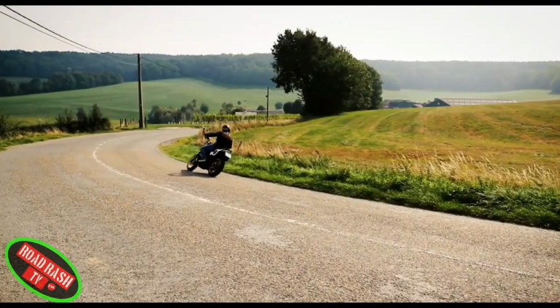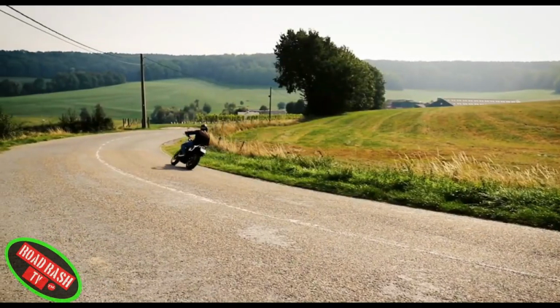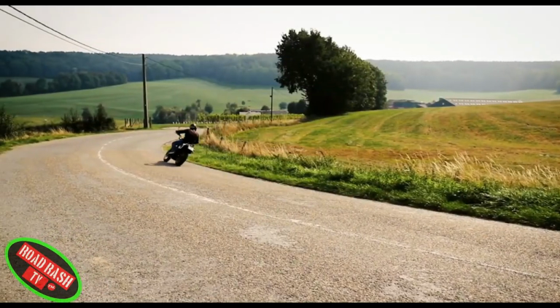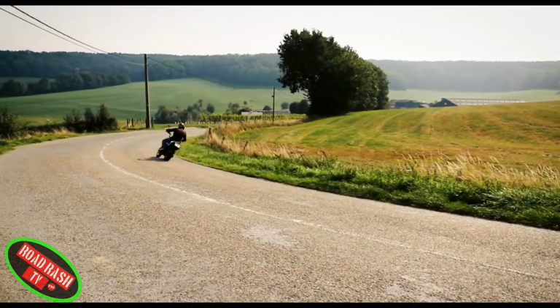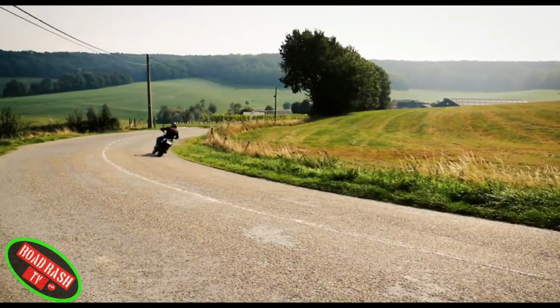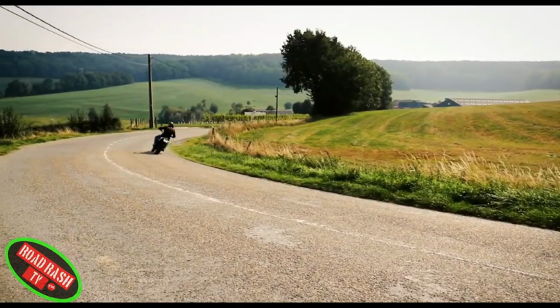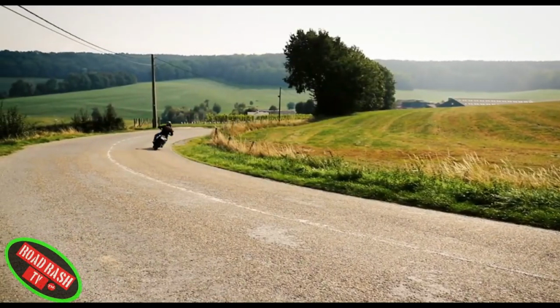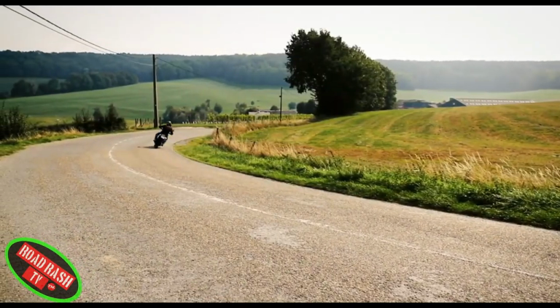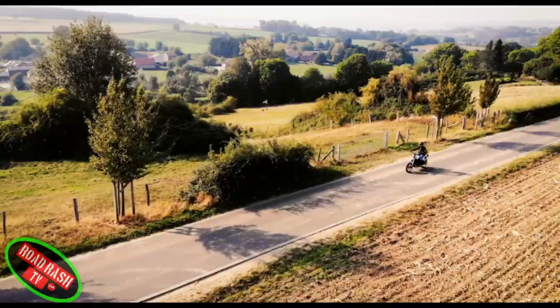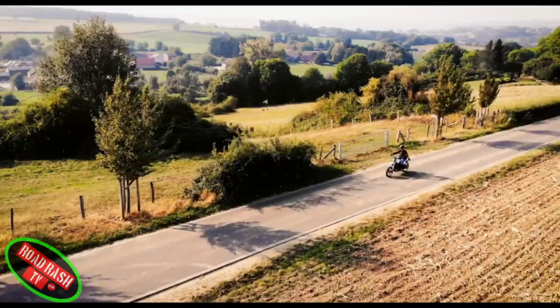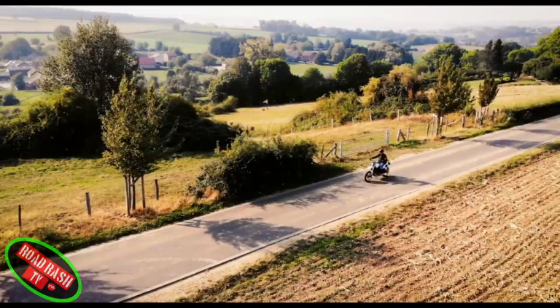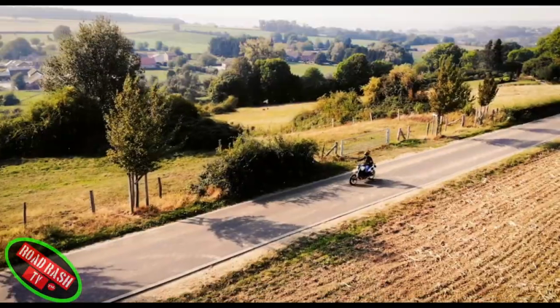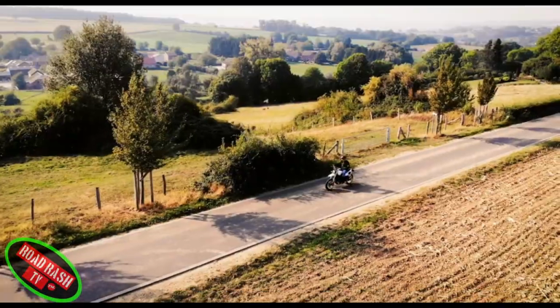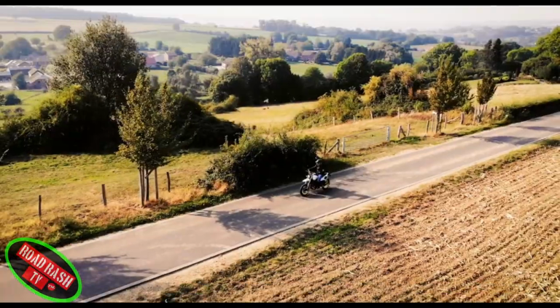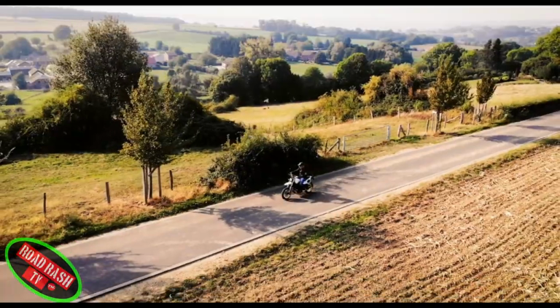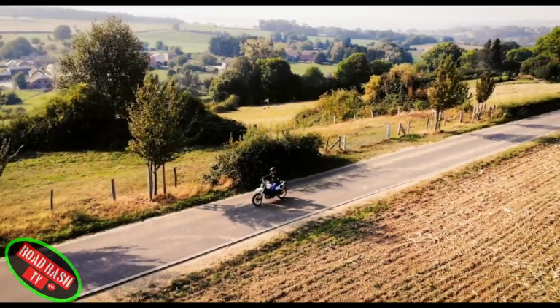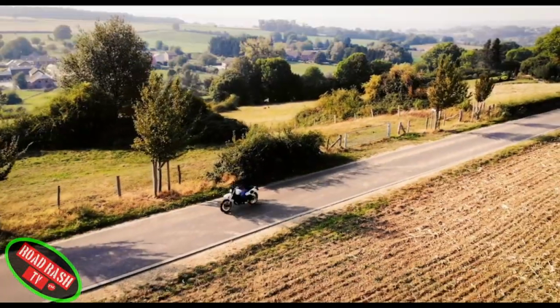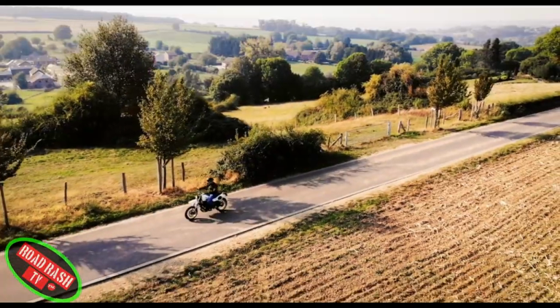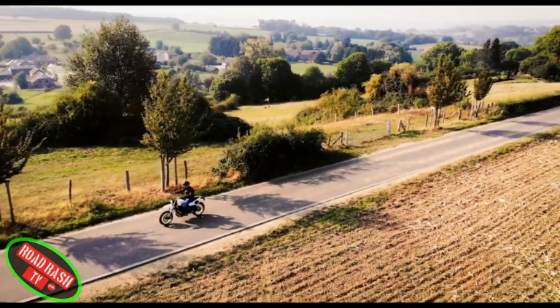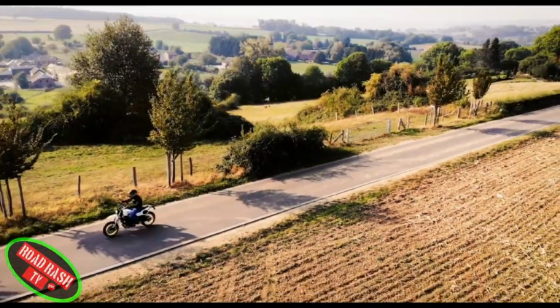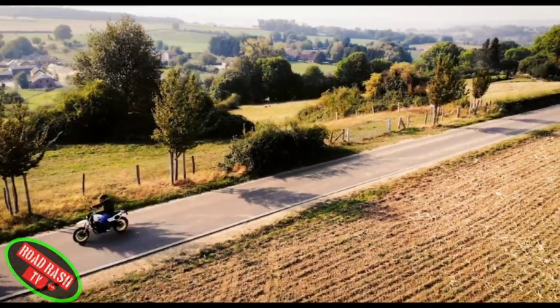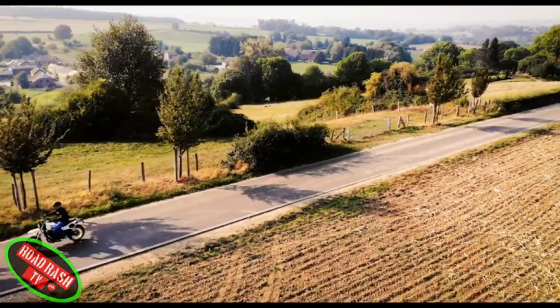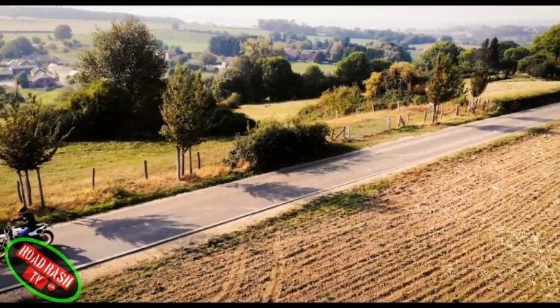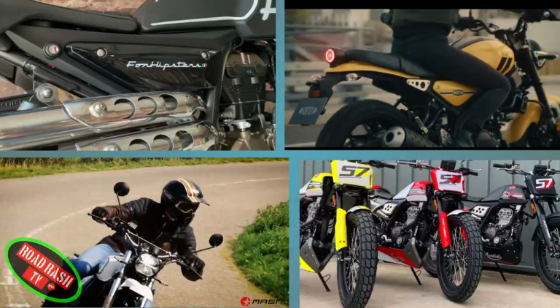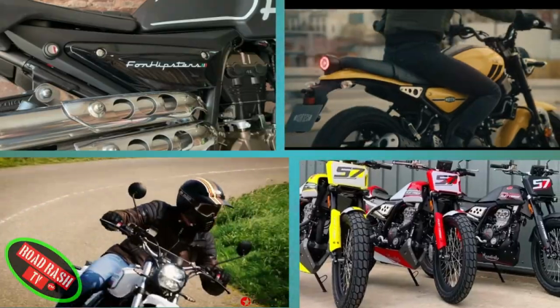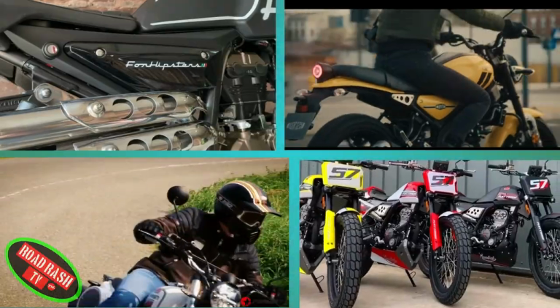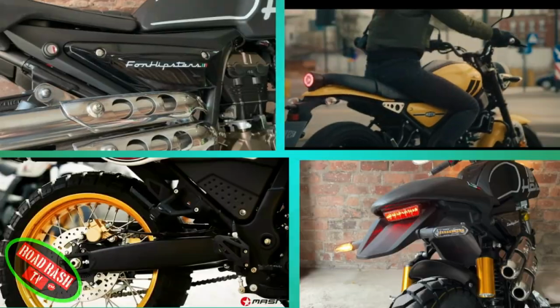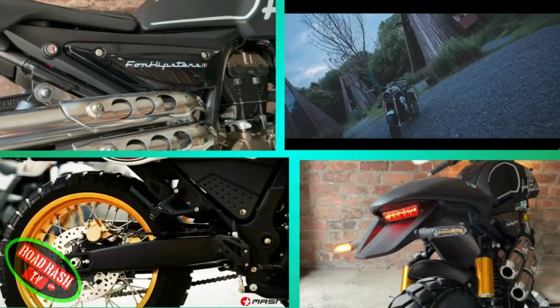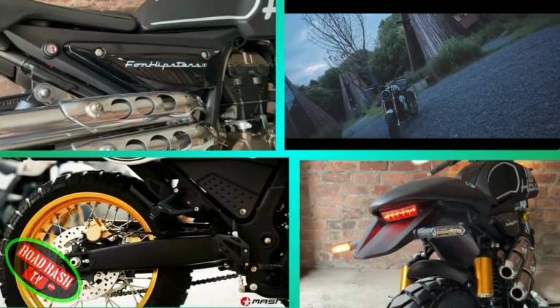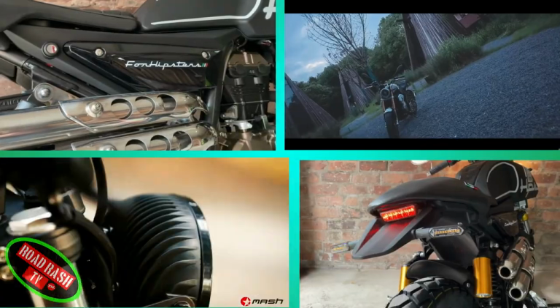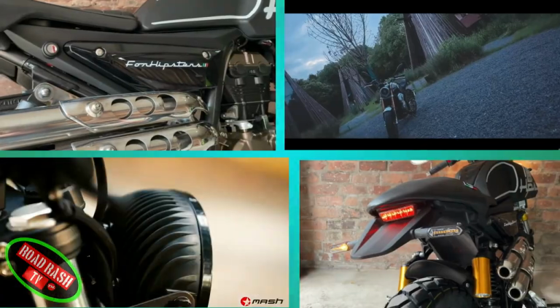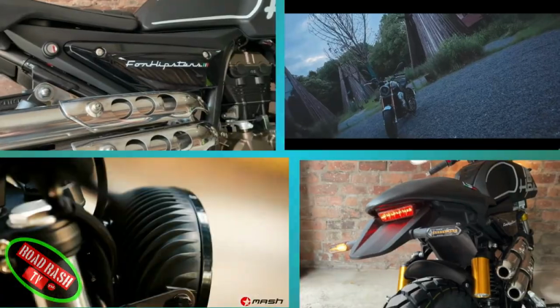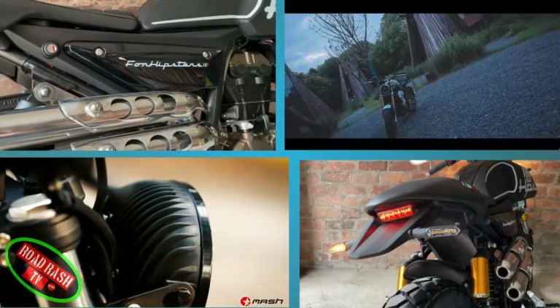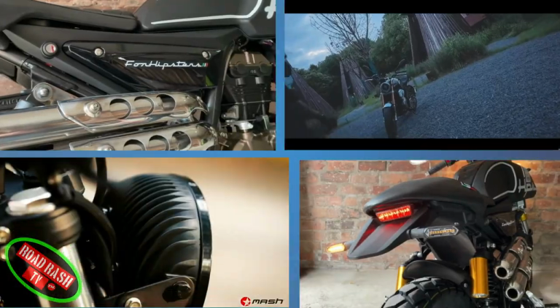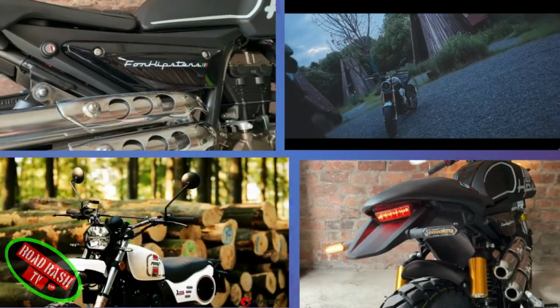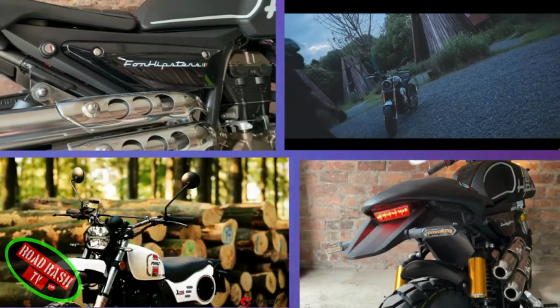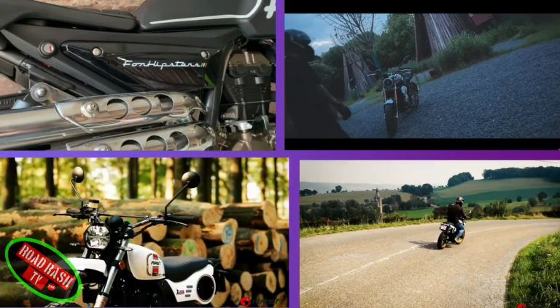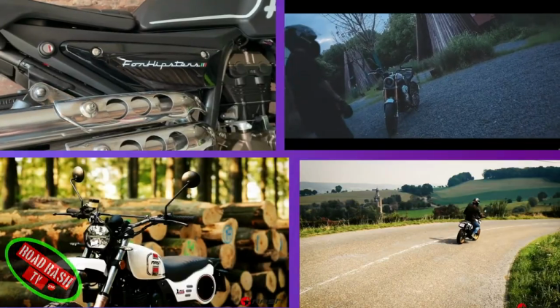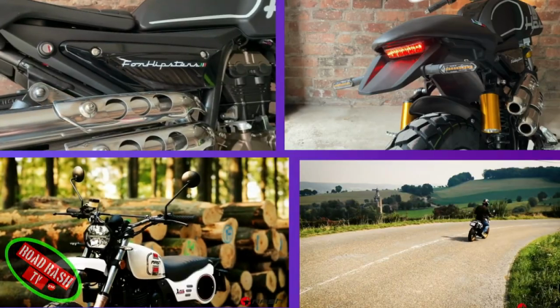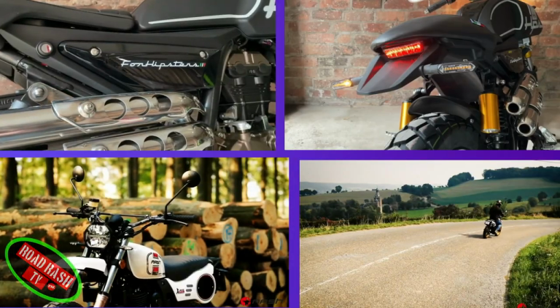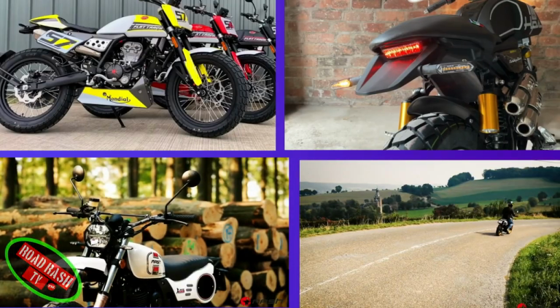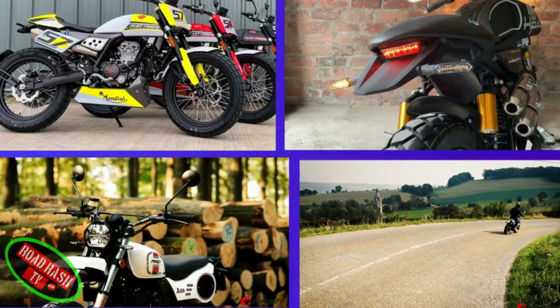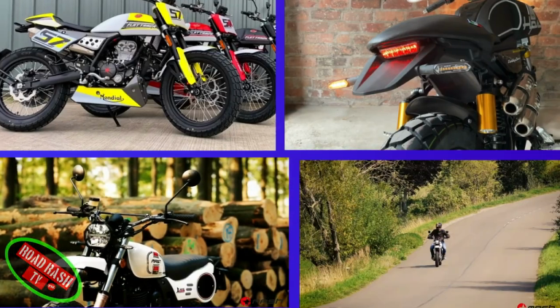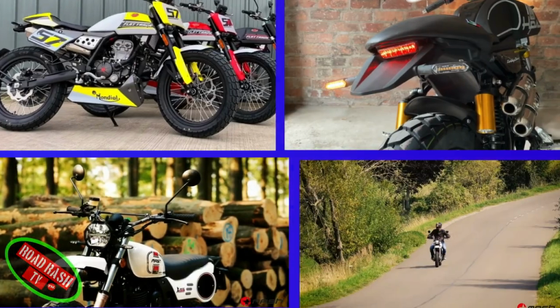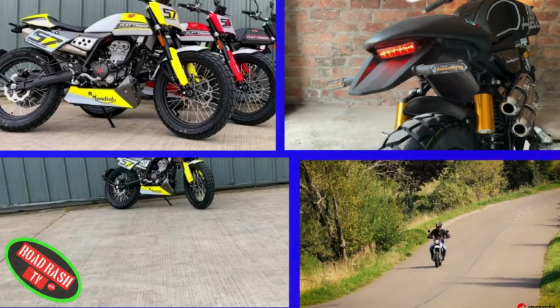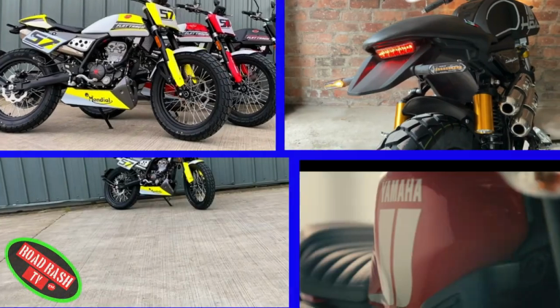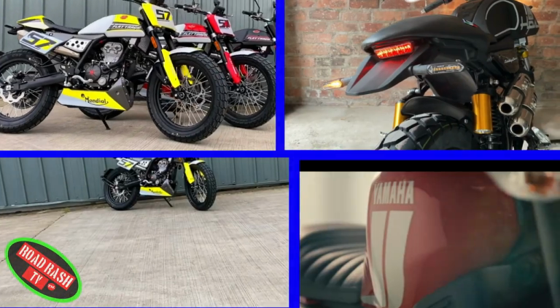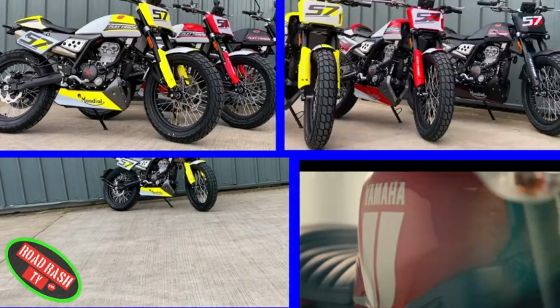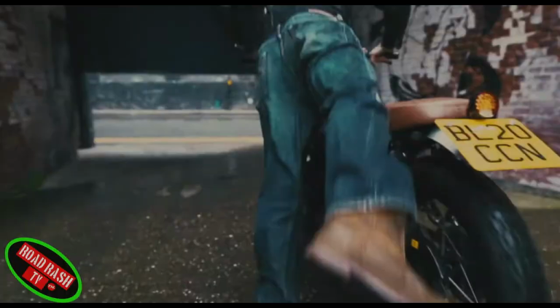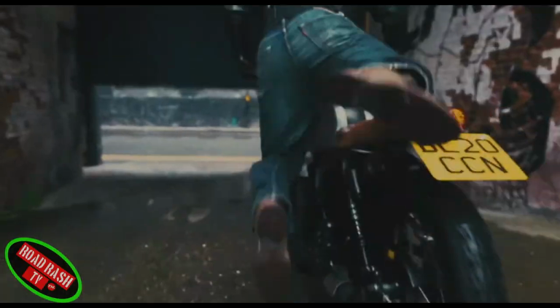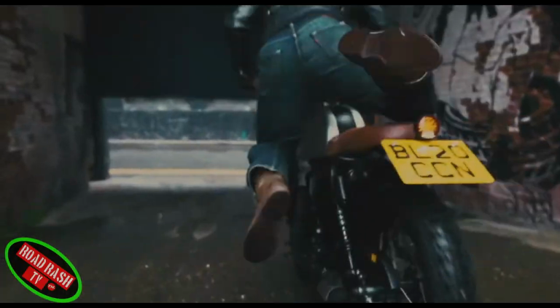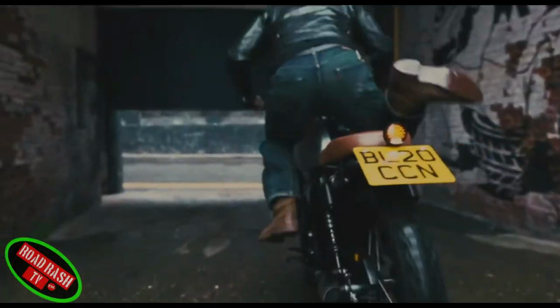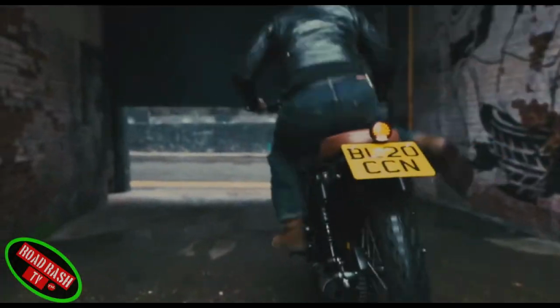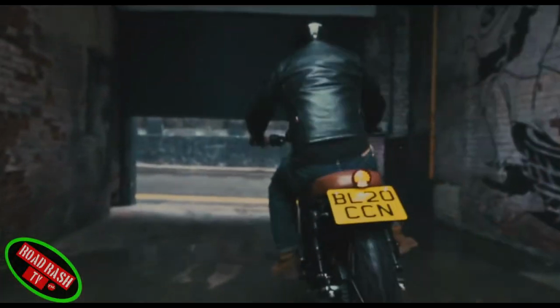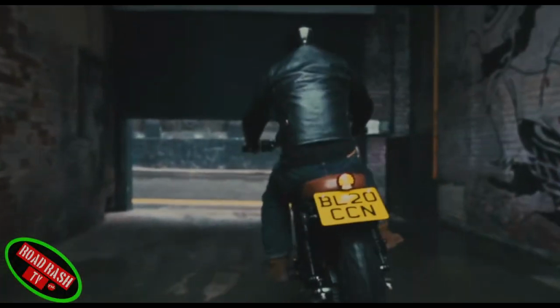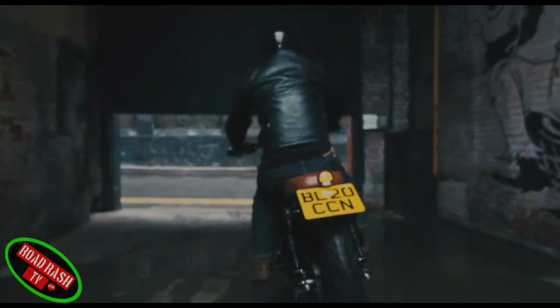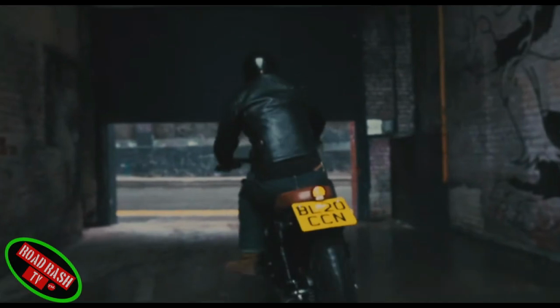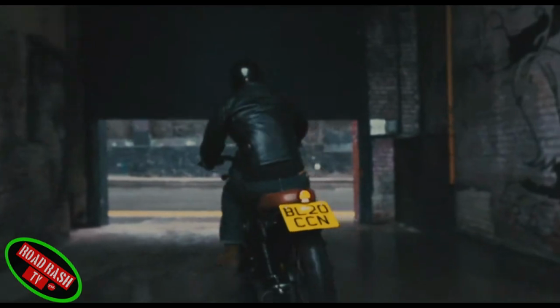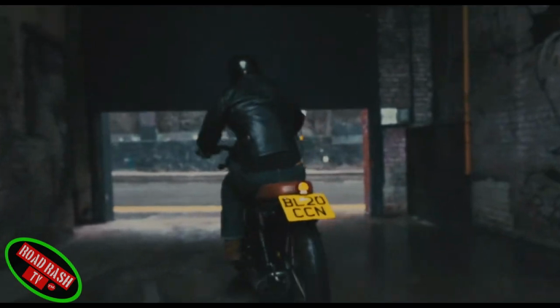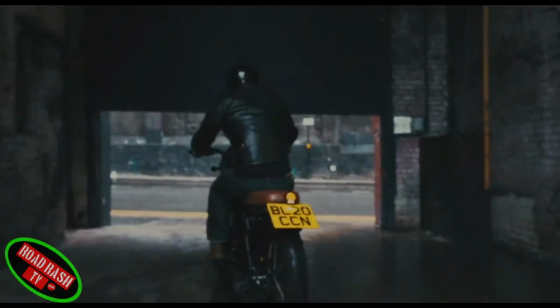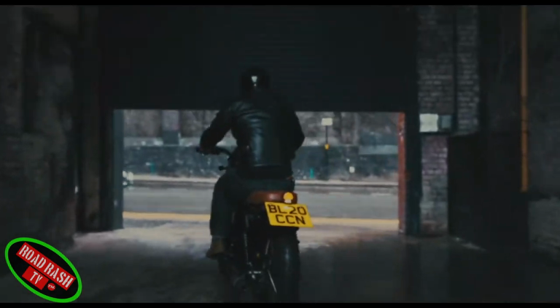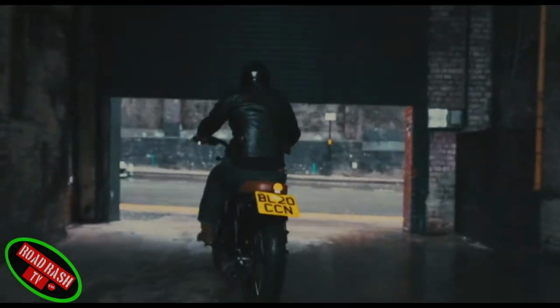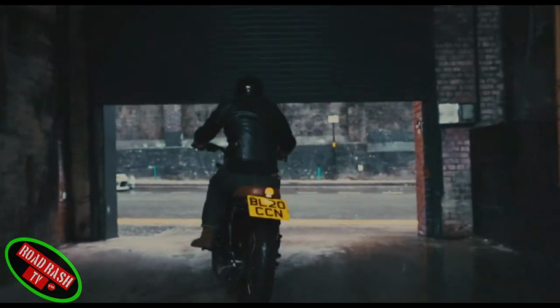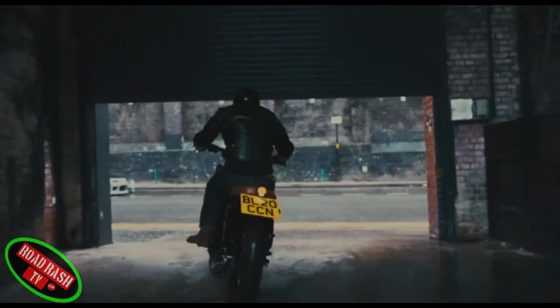Its rounded front LED headlights, flat seat and stylish spoked gold rims all add to this bike's beautiful retro feel and appeal.